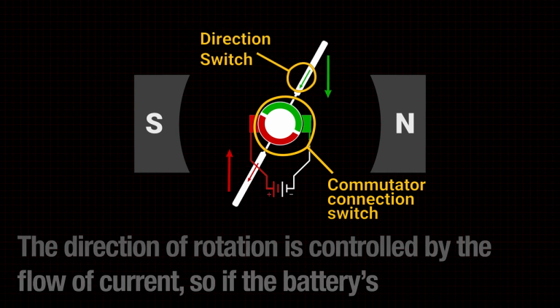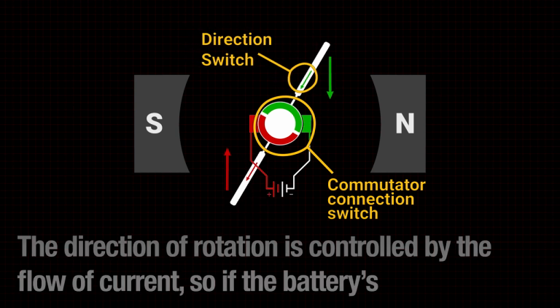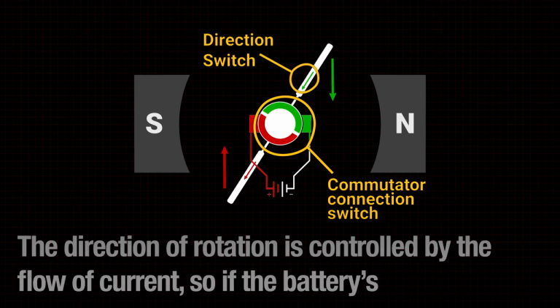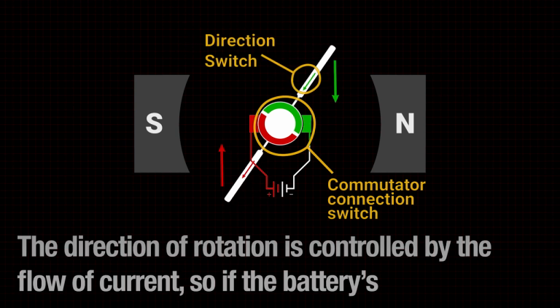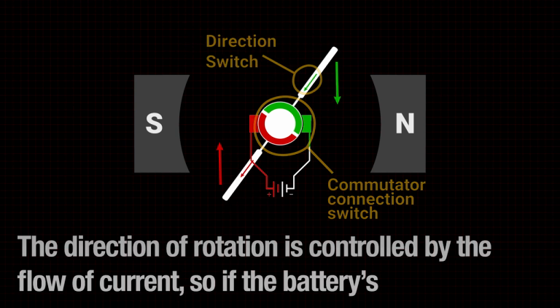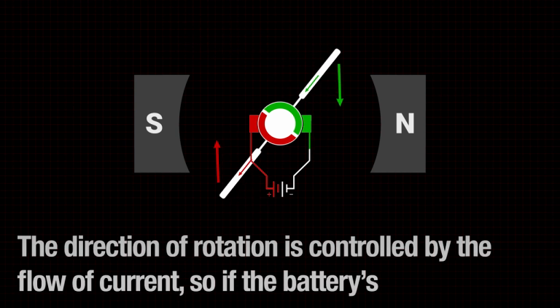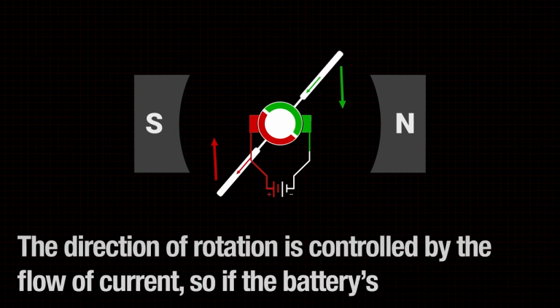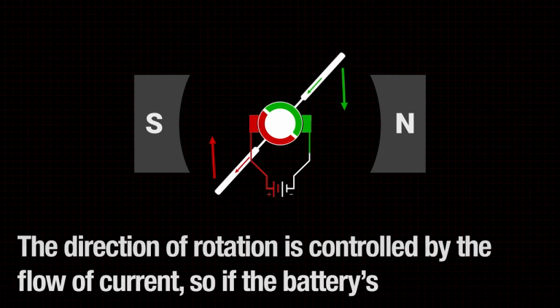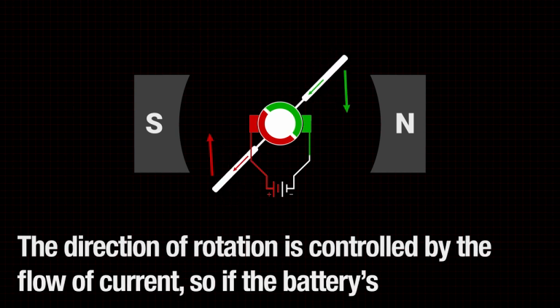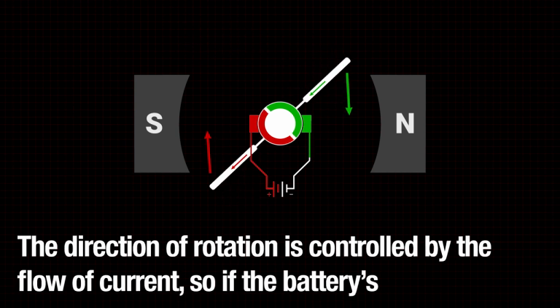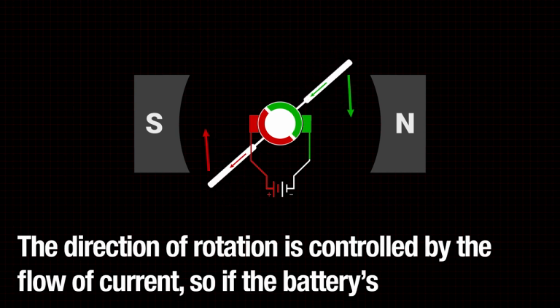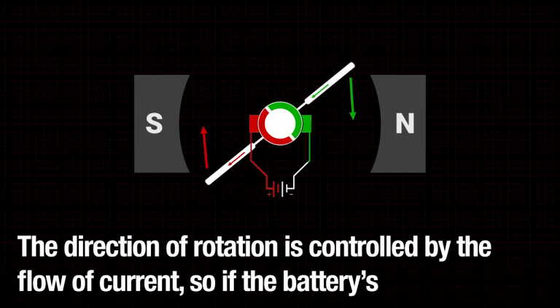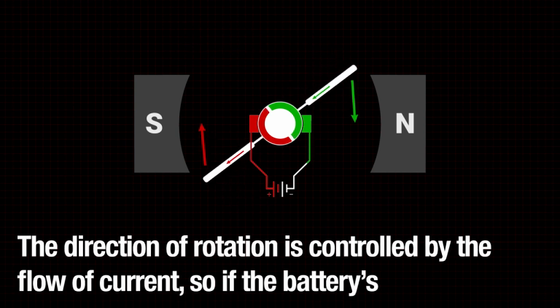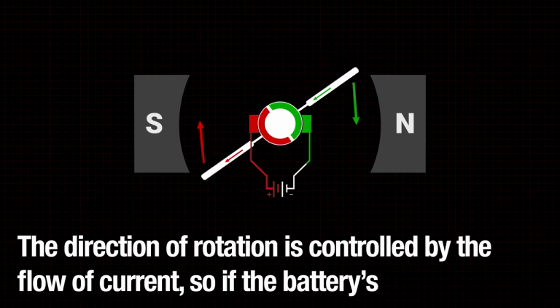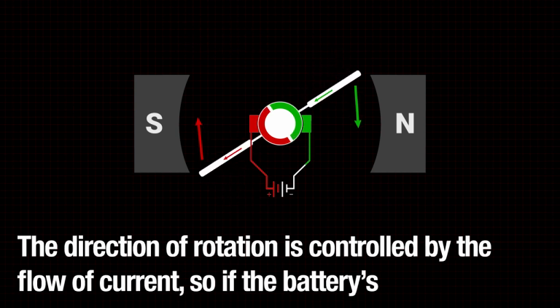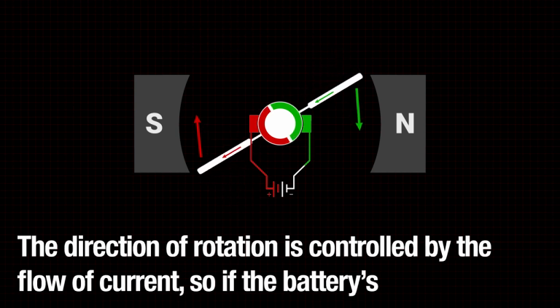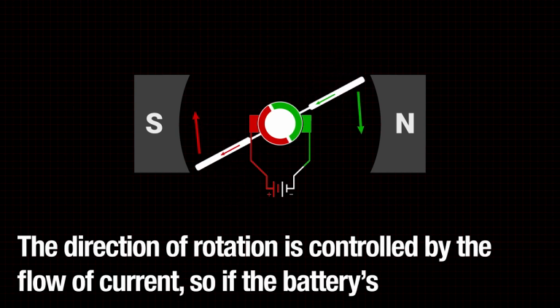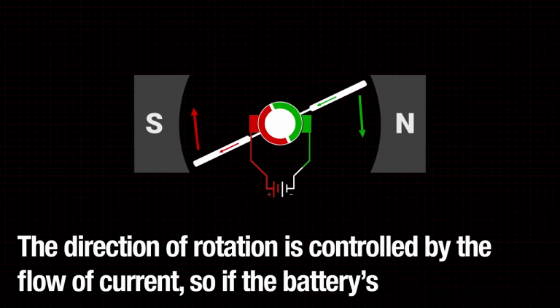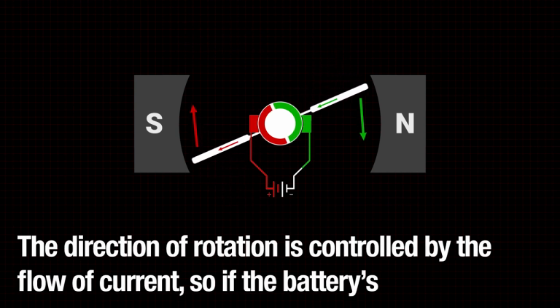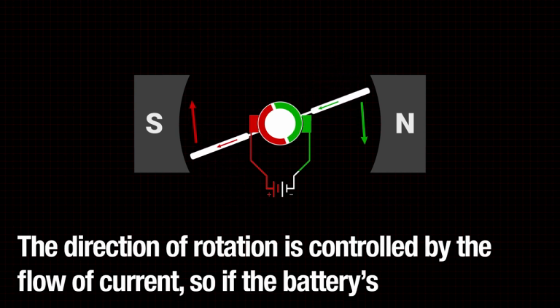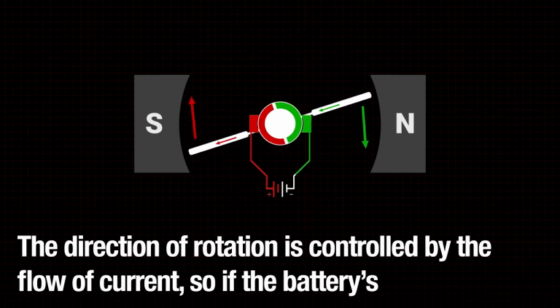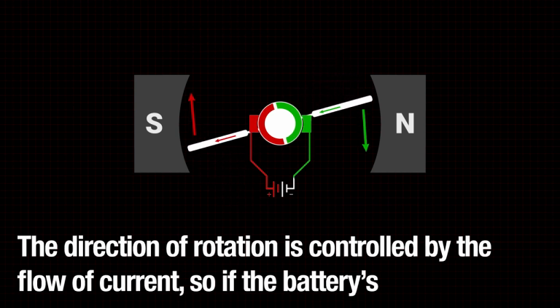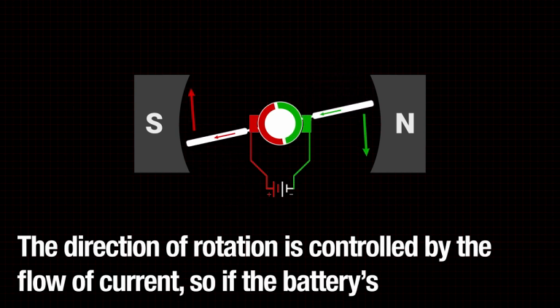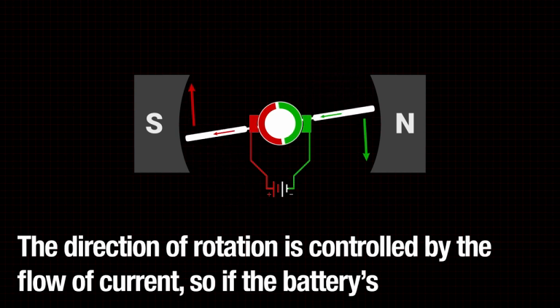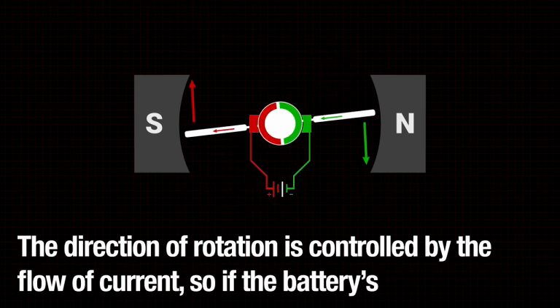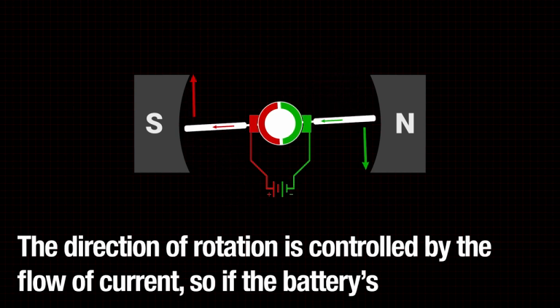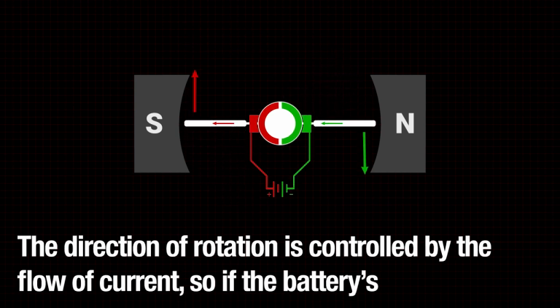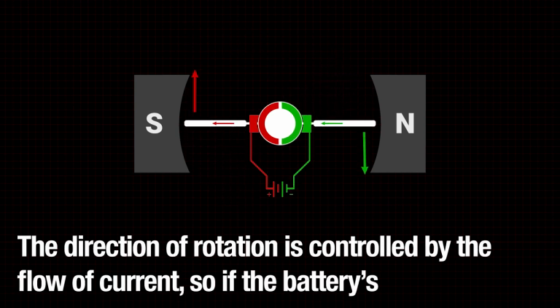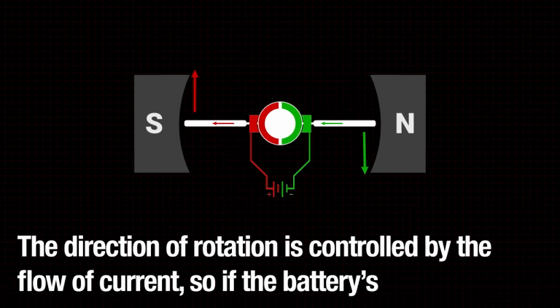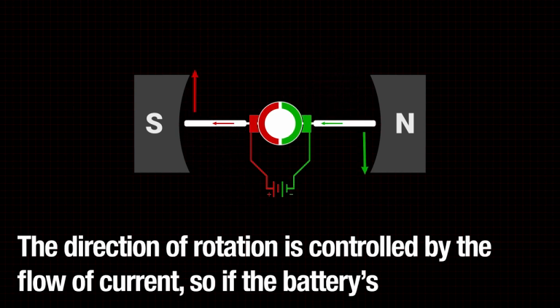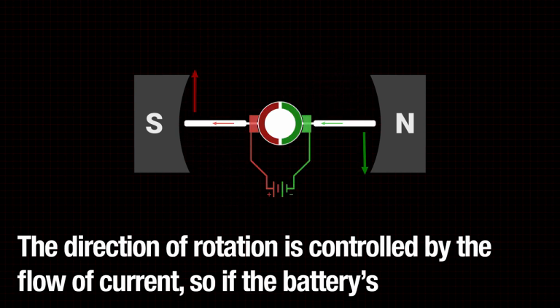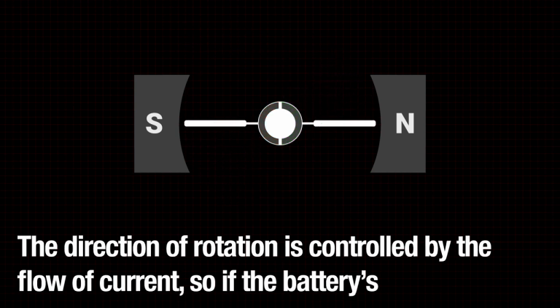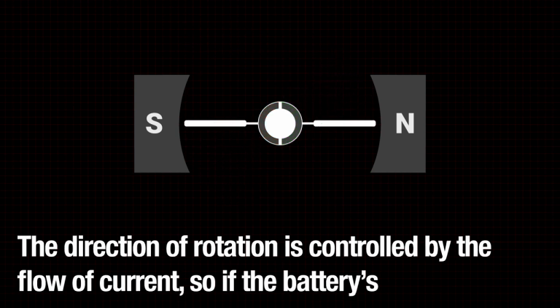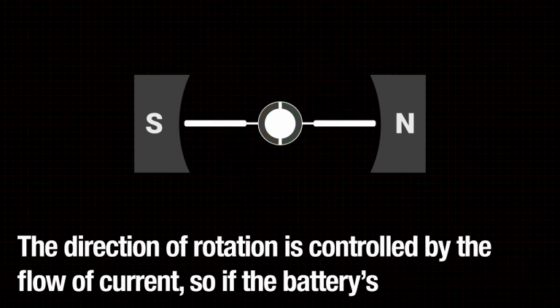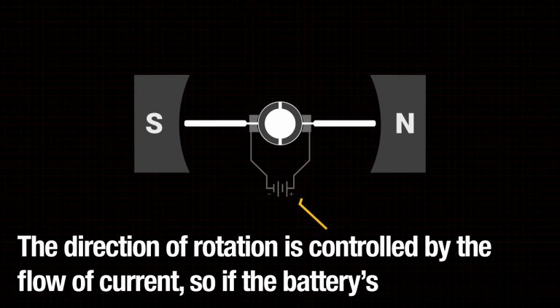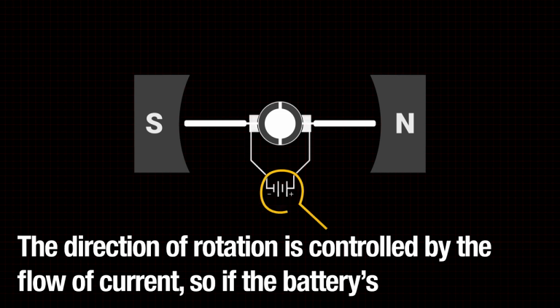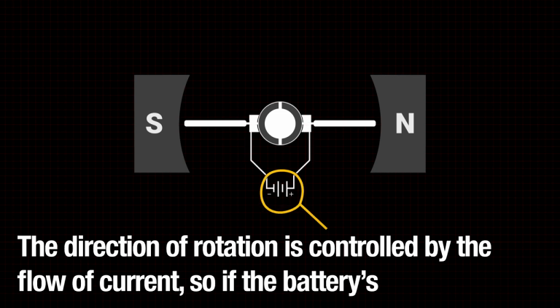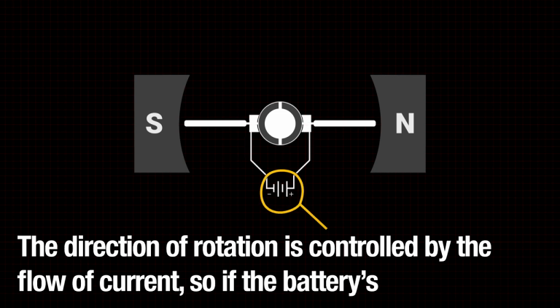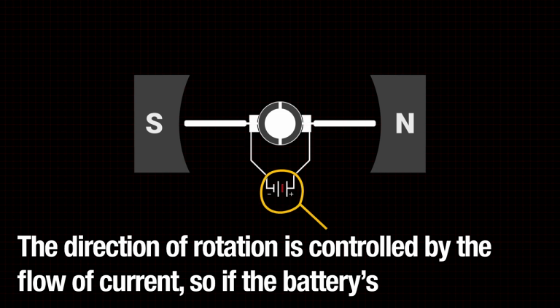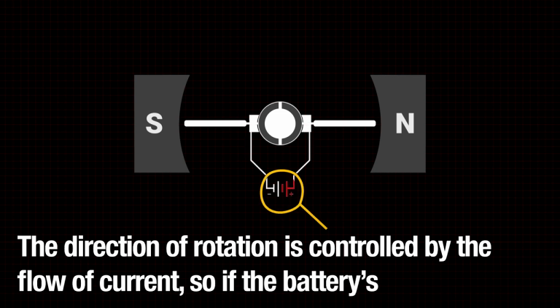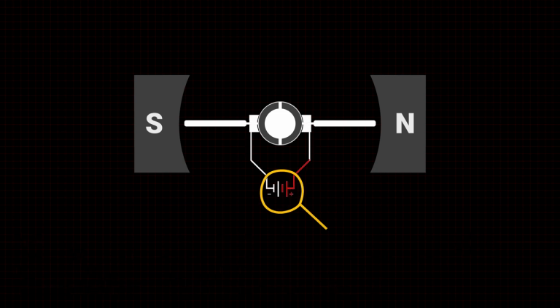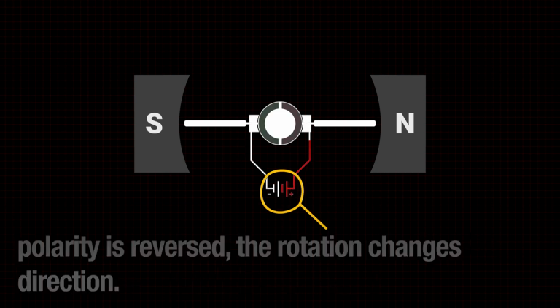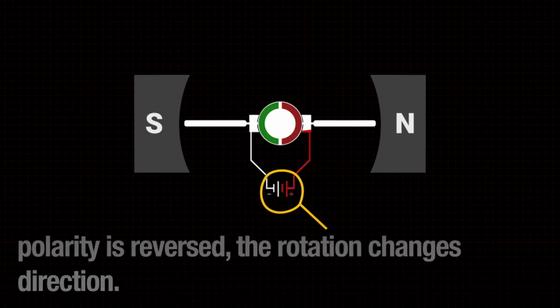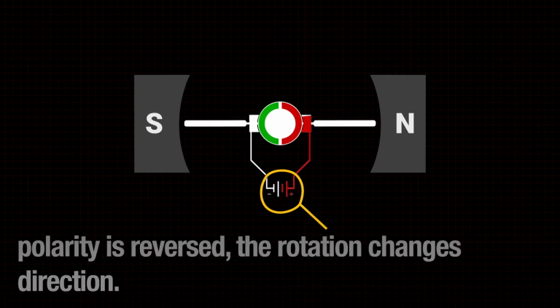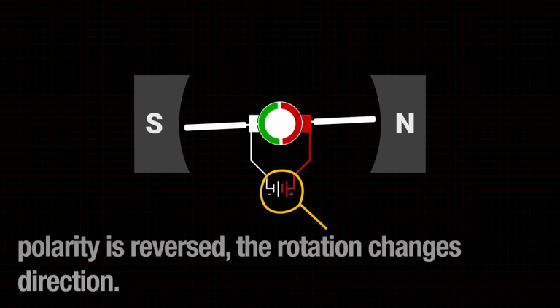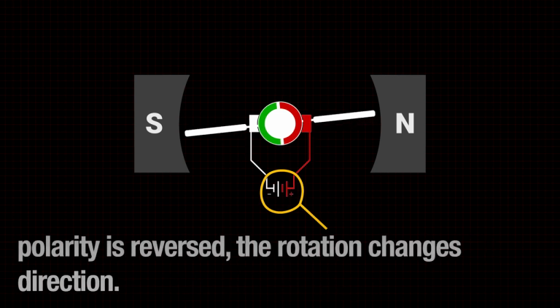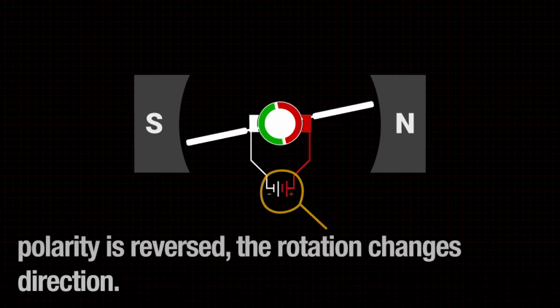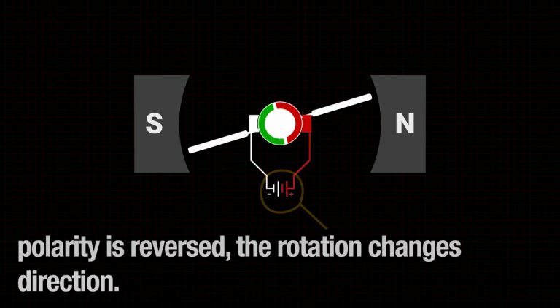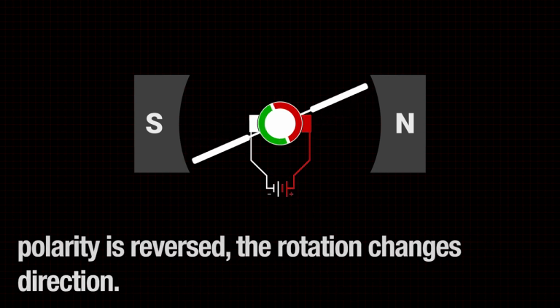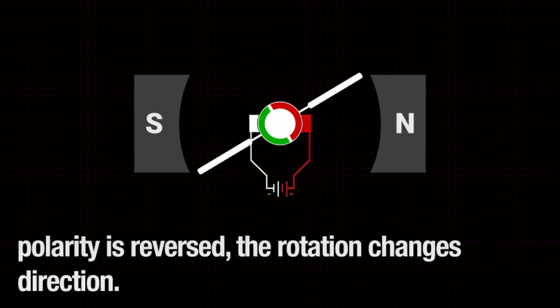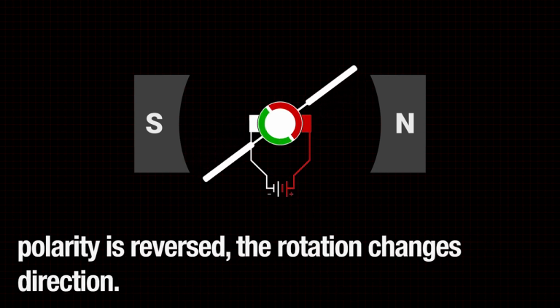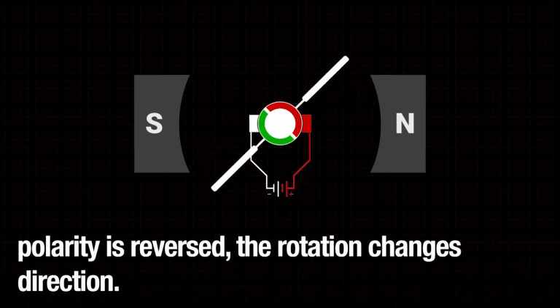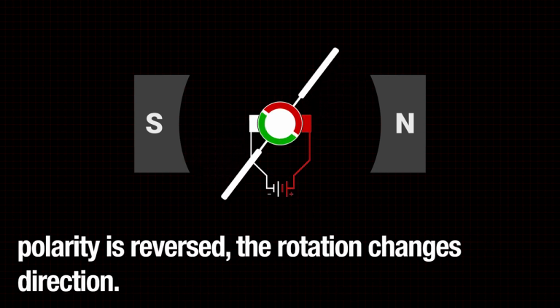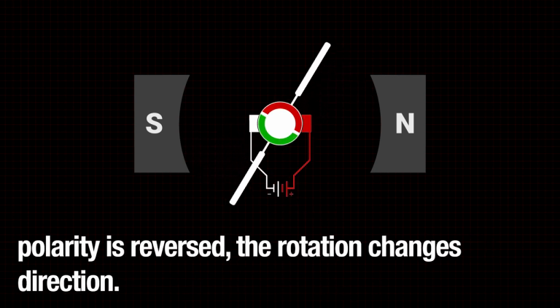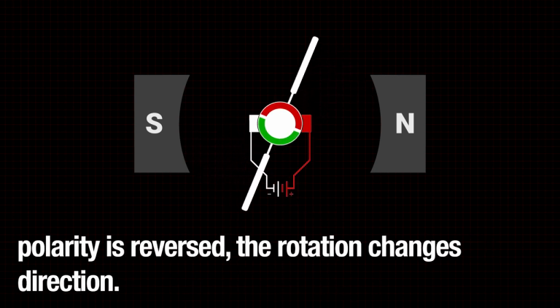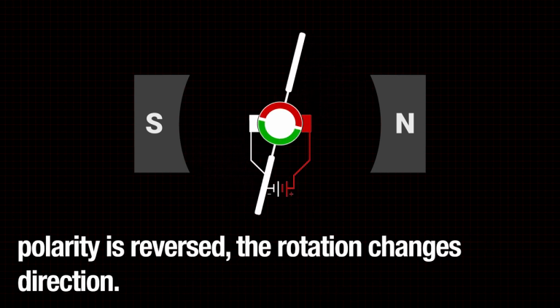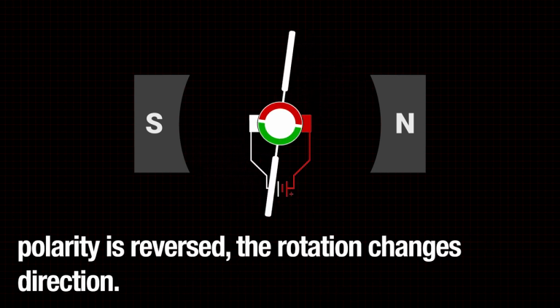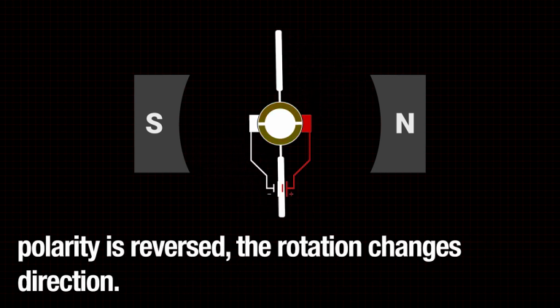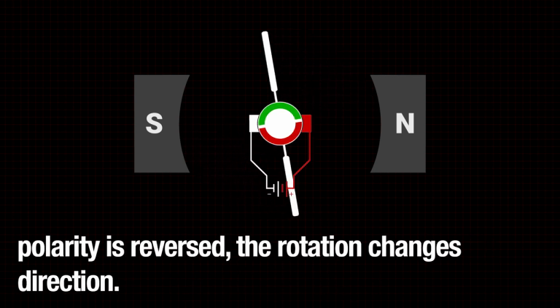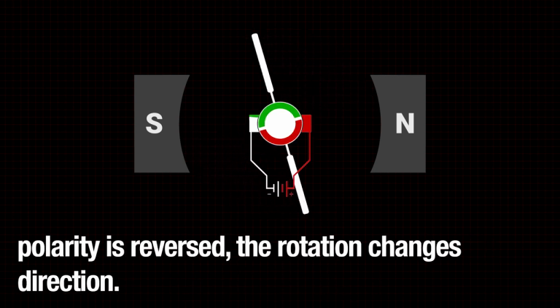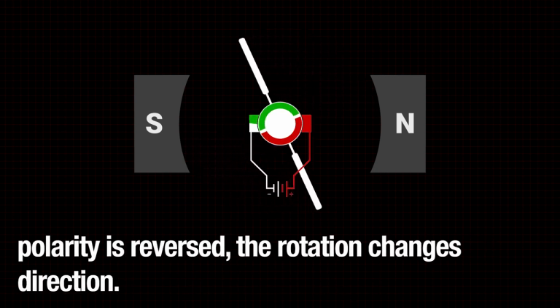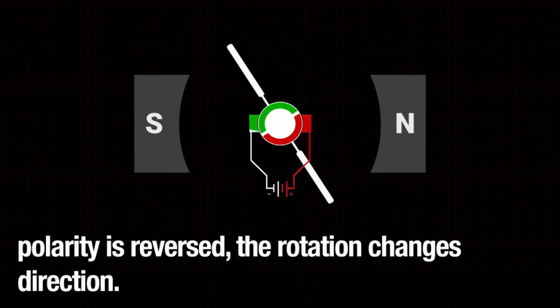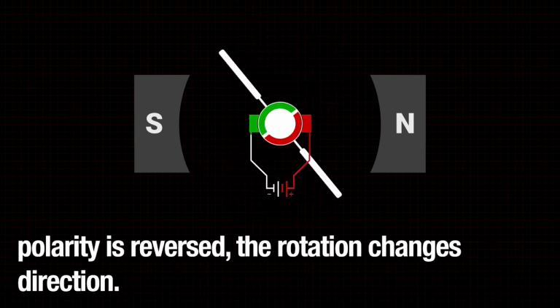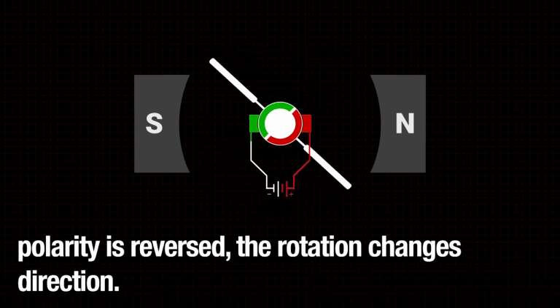The direction of rotation is controlled by the flow of the current, so if the battery's polarity is reversed, the rotation changes direction.